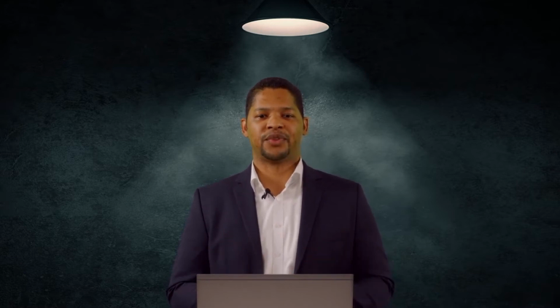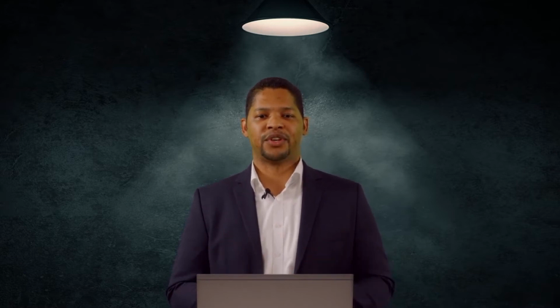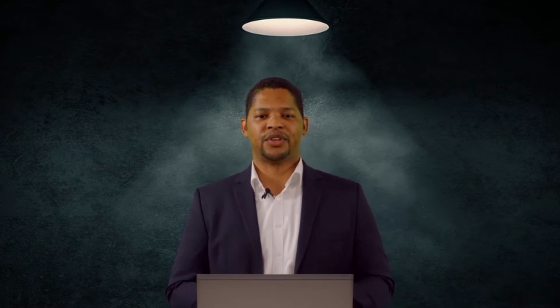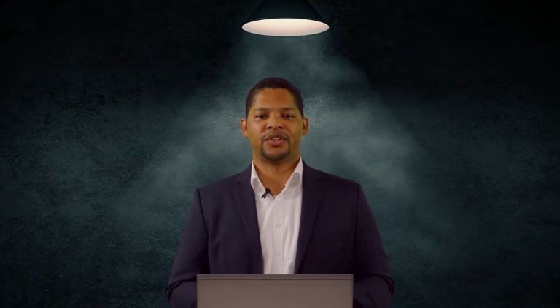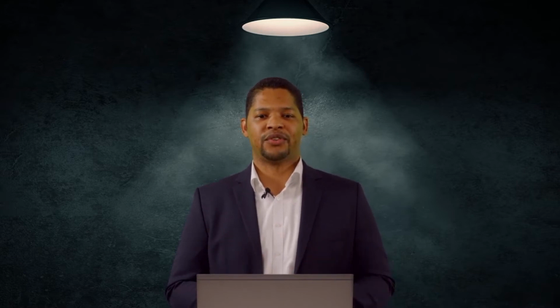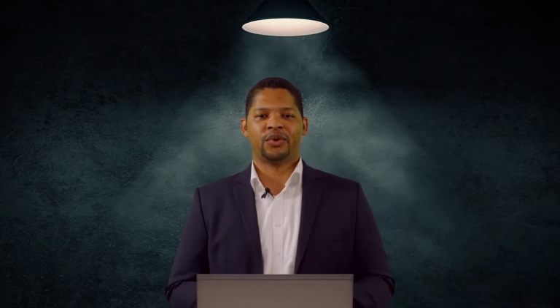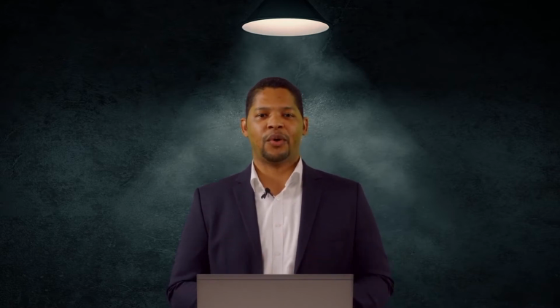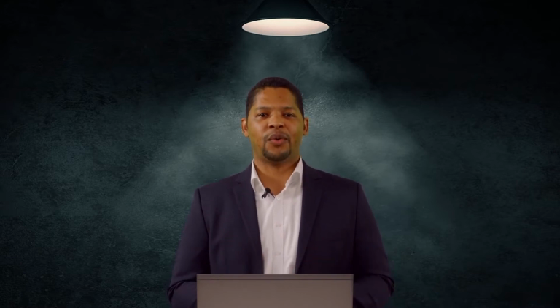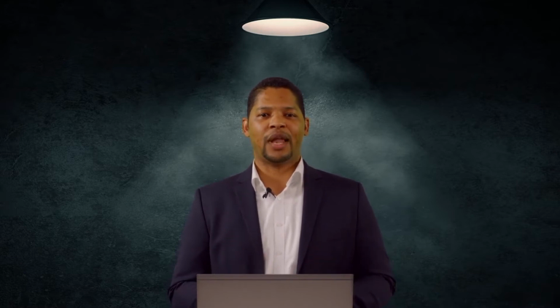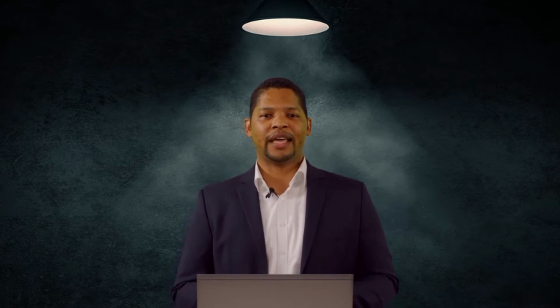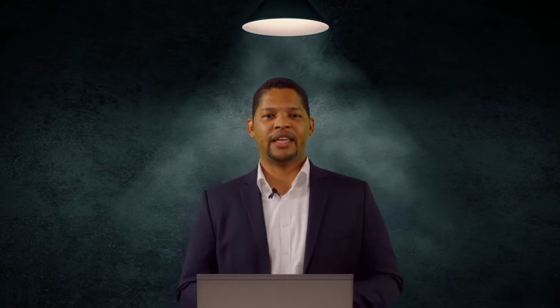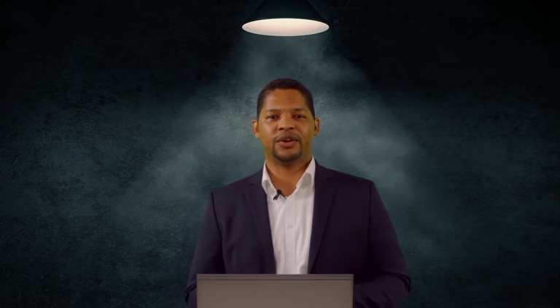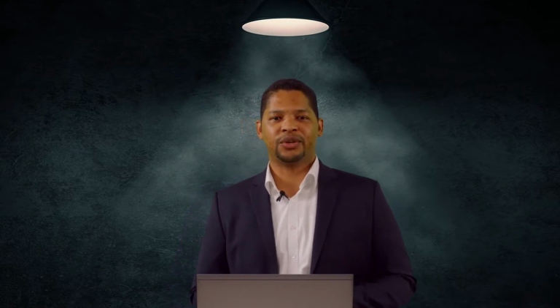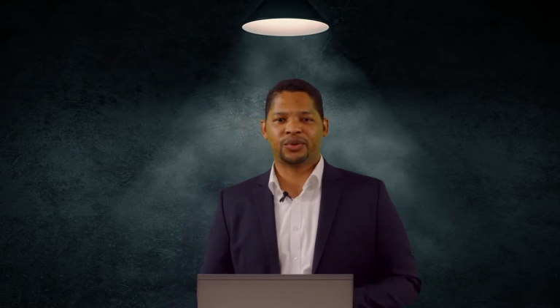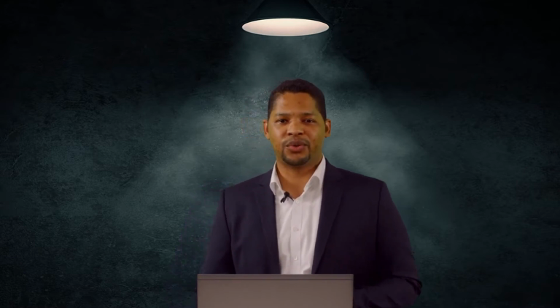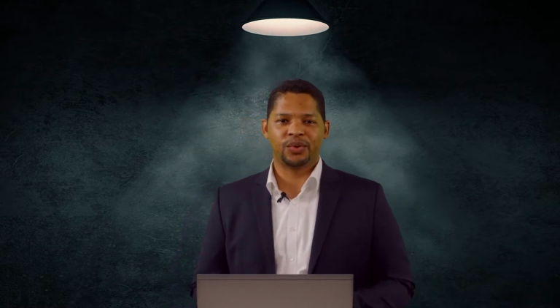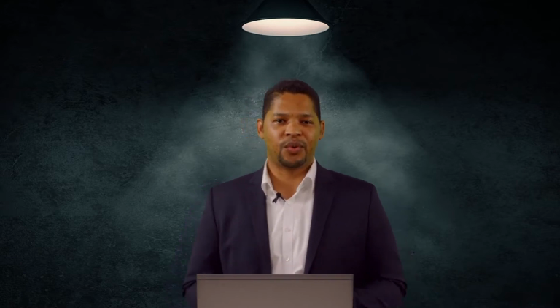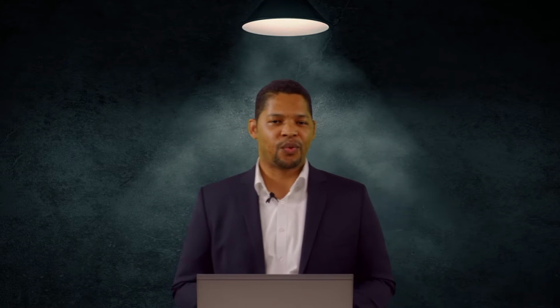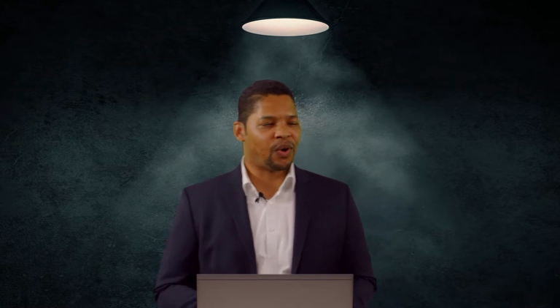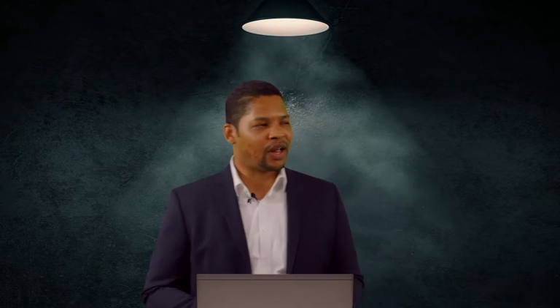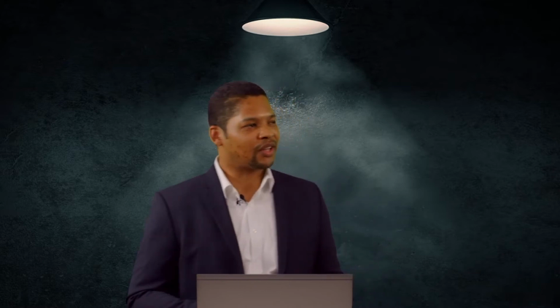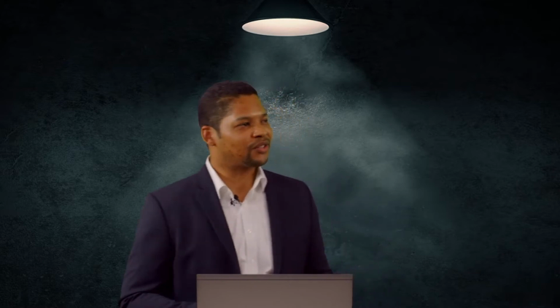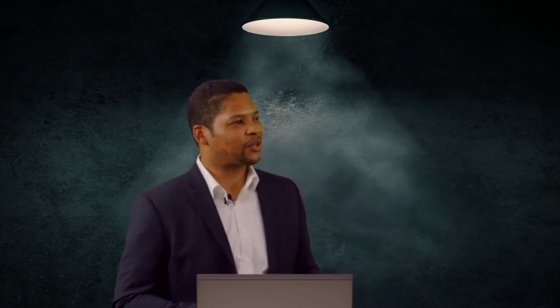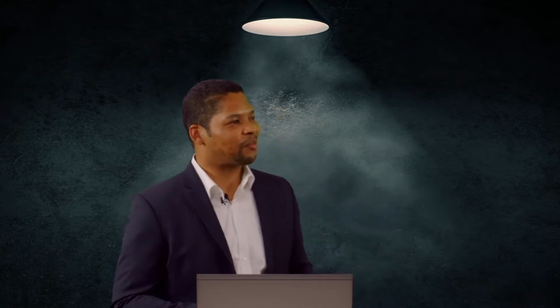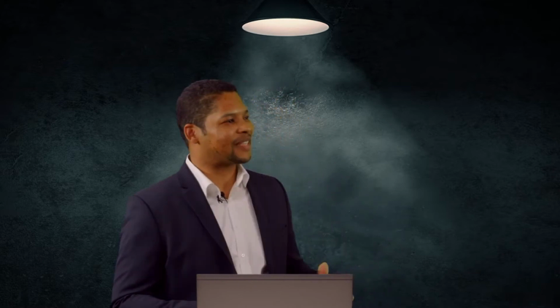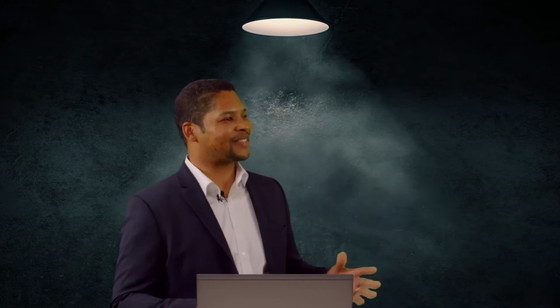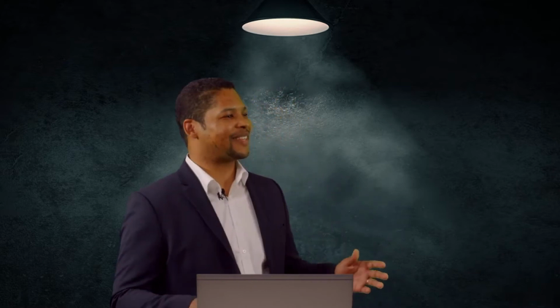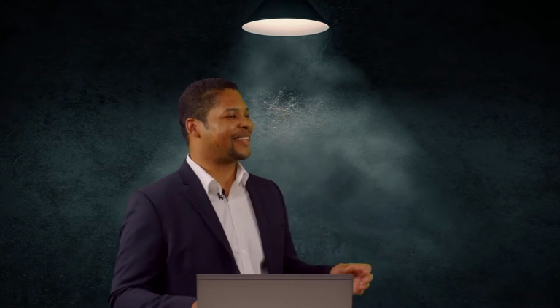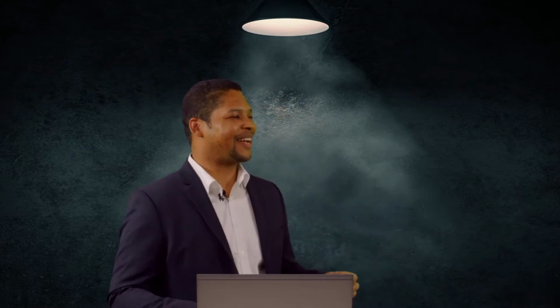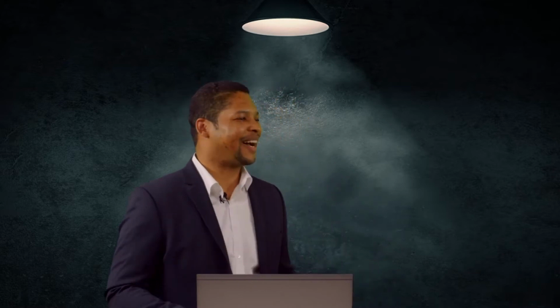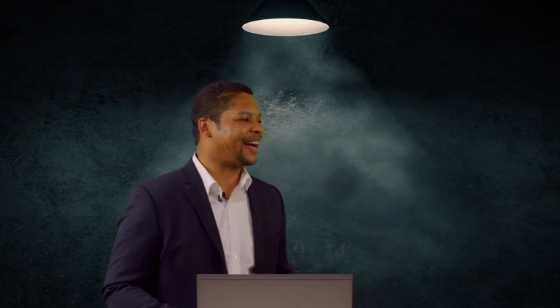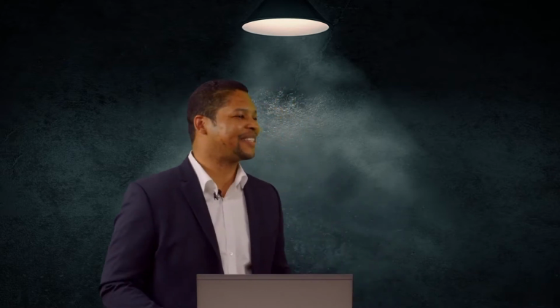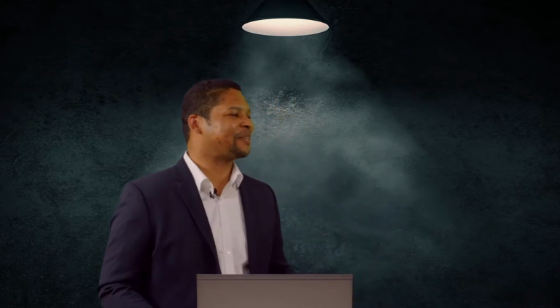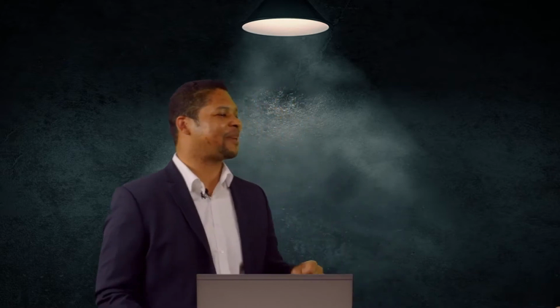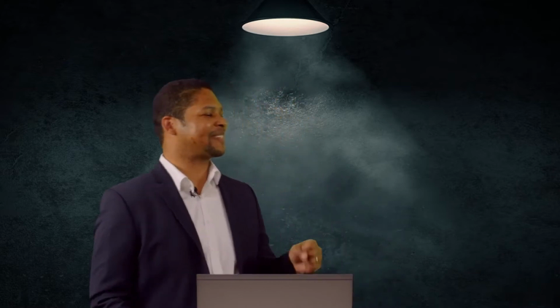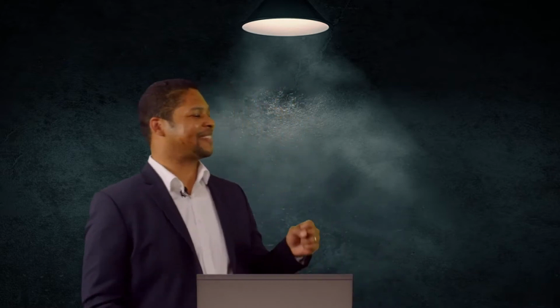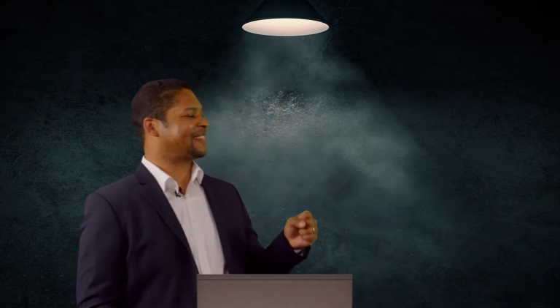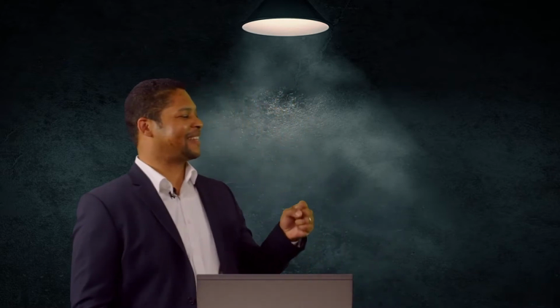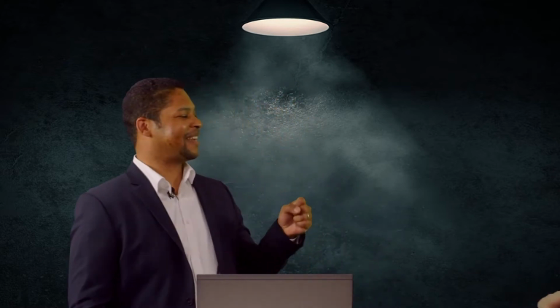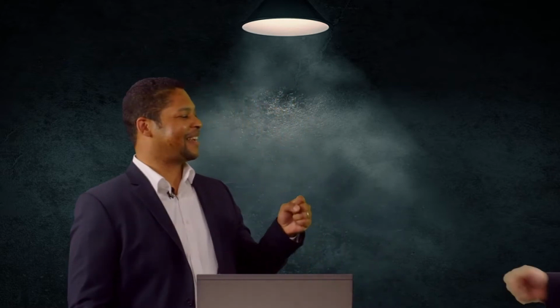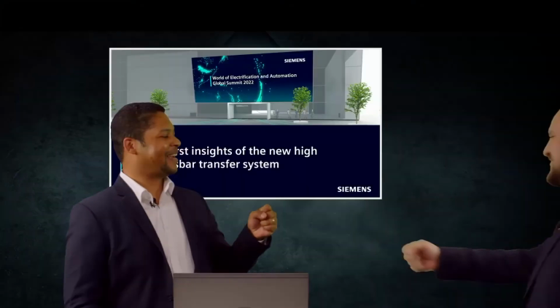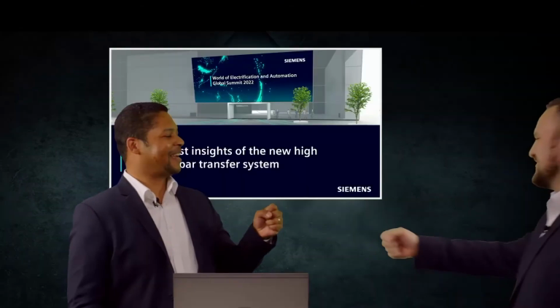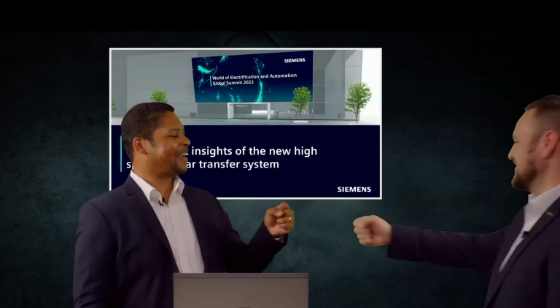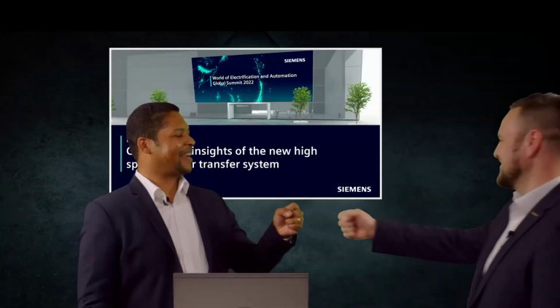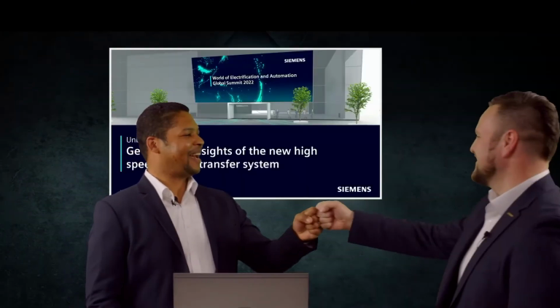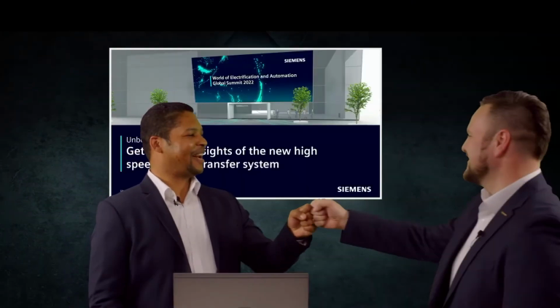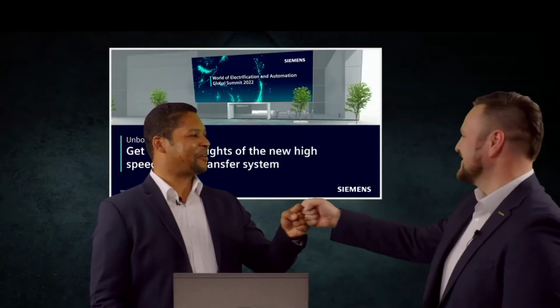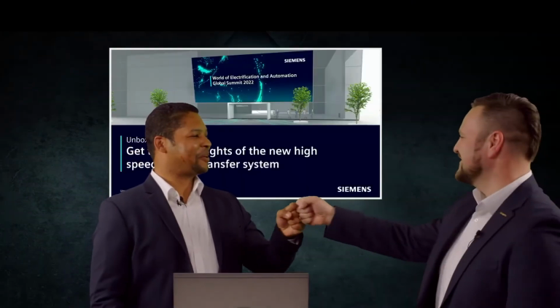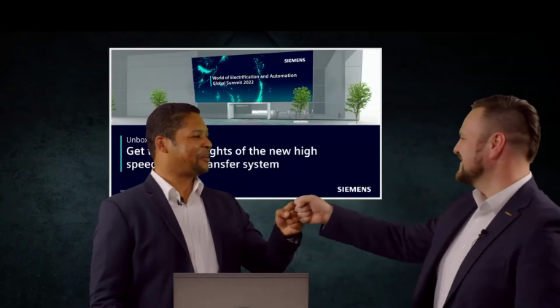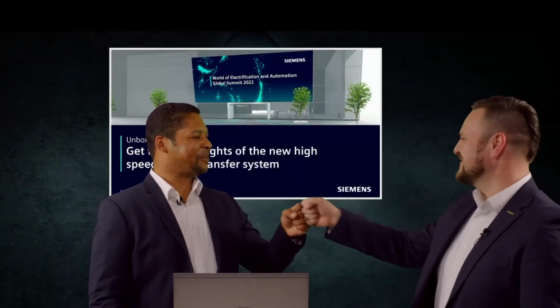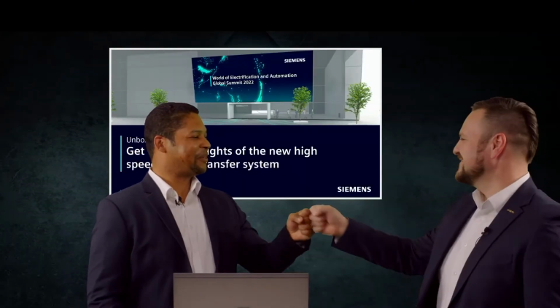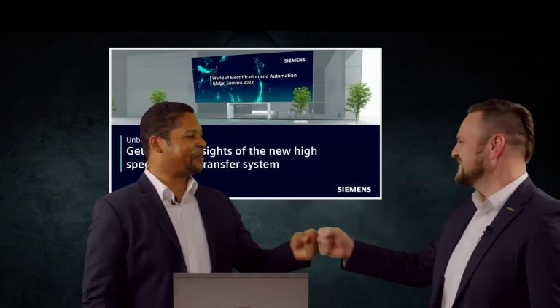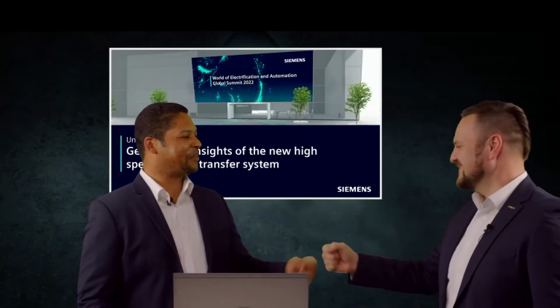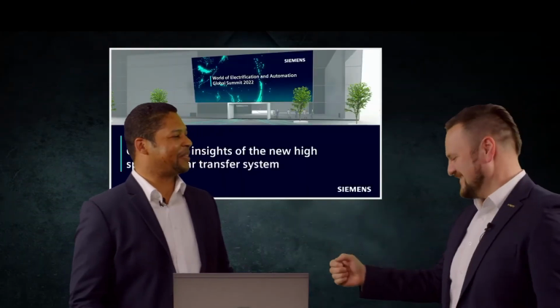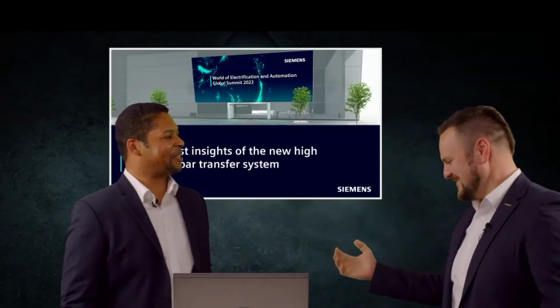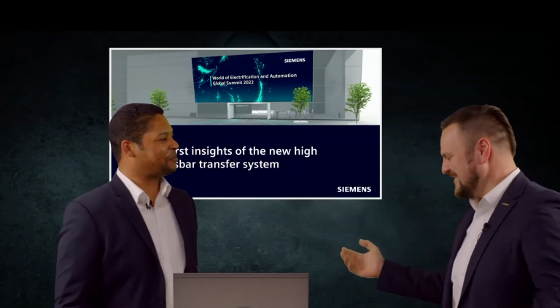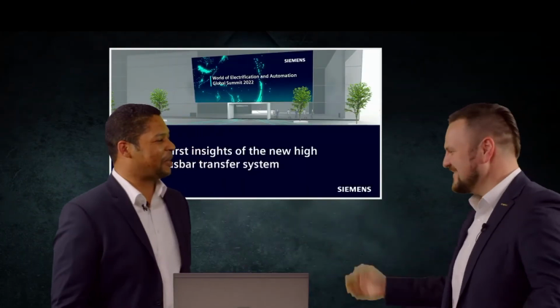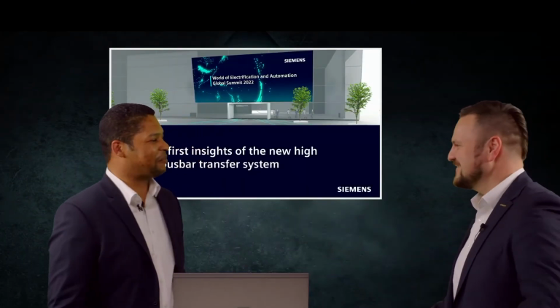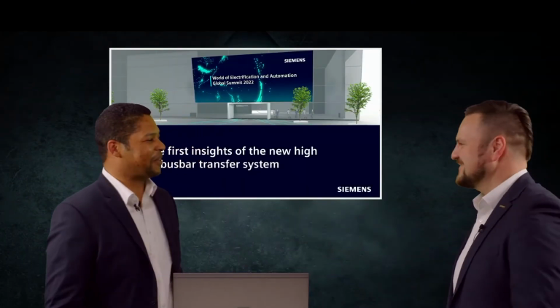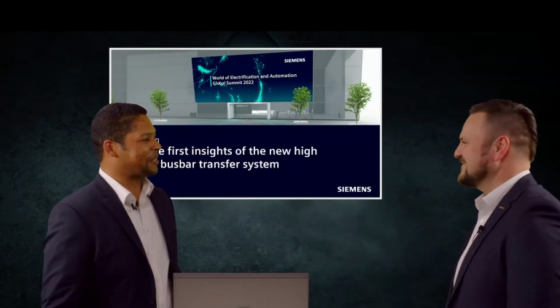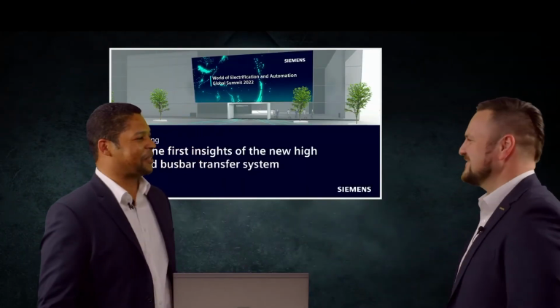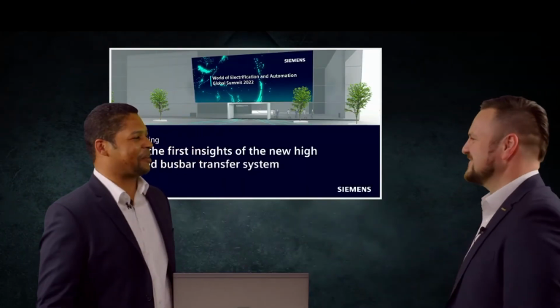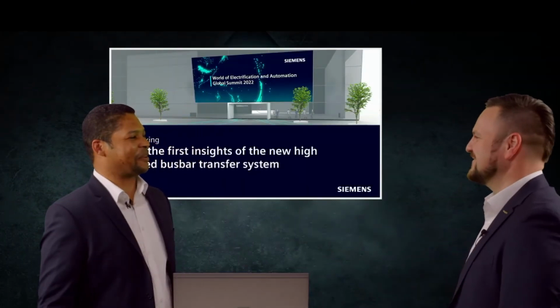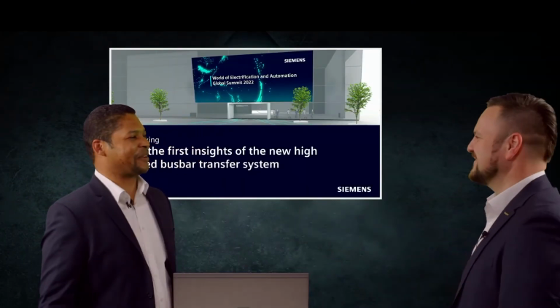I would like to welcome Sebastian. Hi Sebastian. Welcome Luis. How are you doing? It's my pleasure having you here.